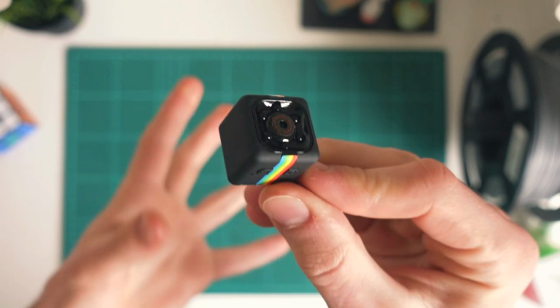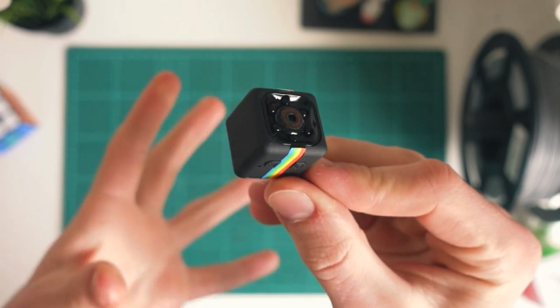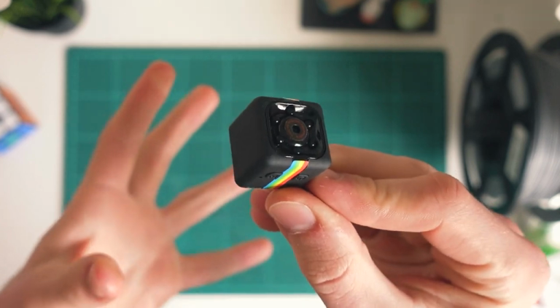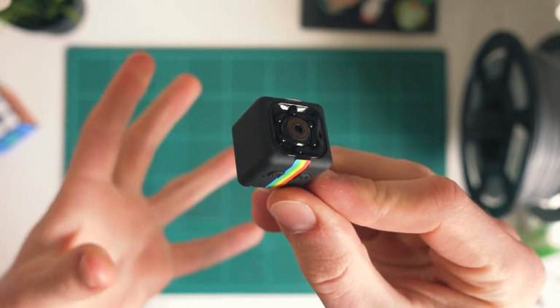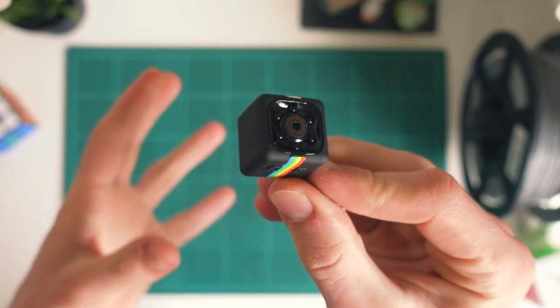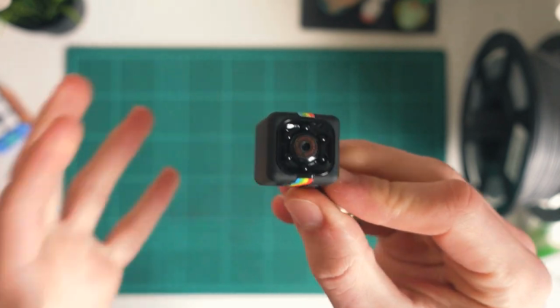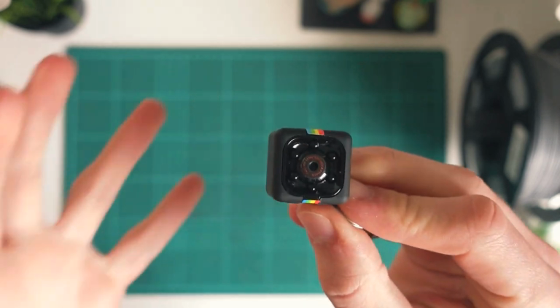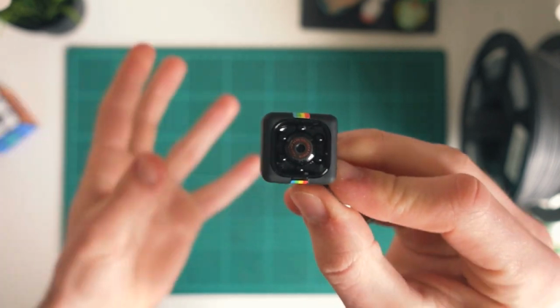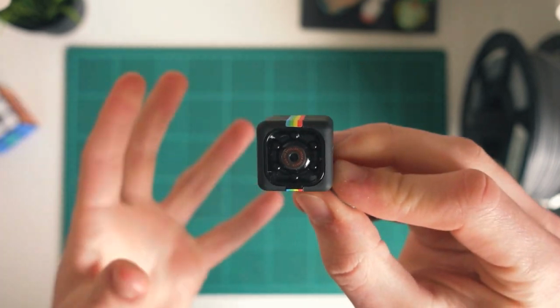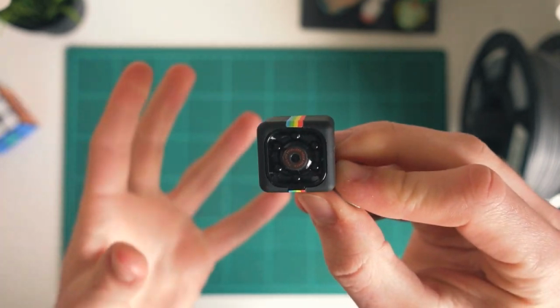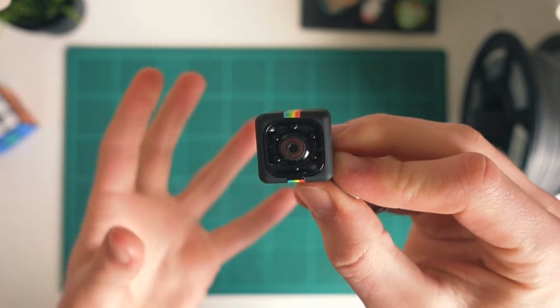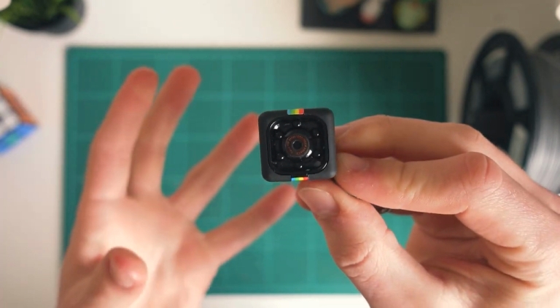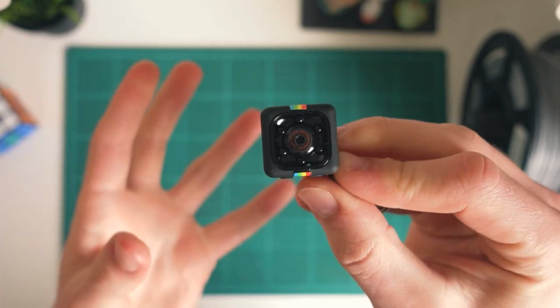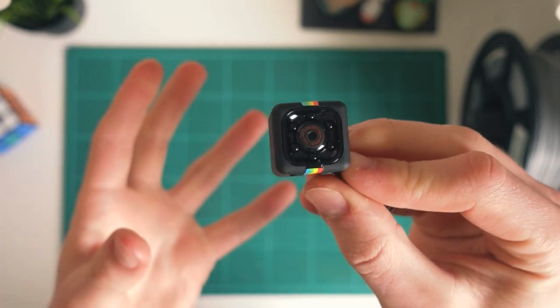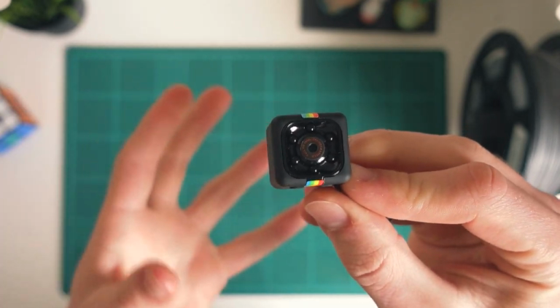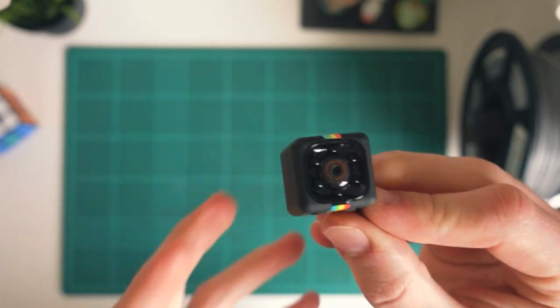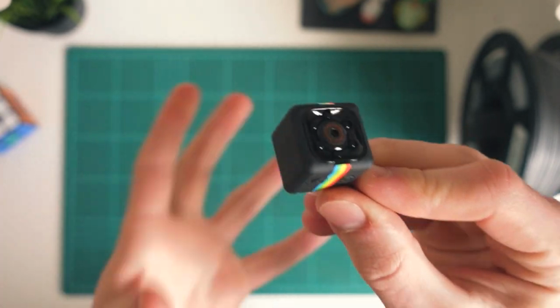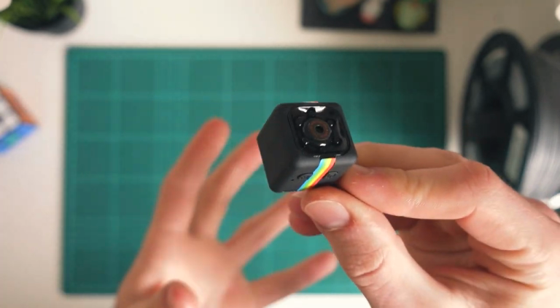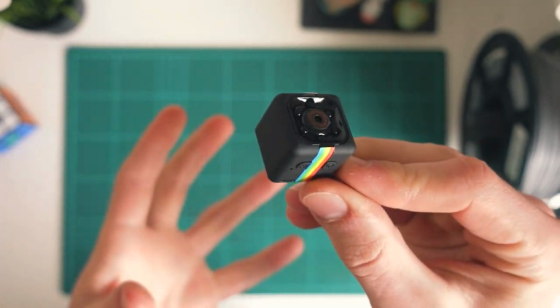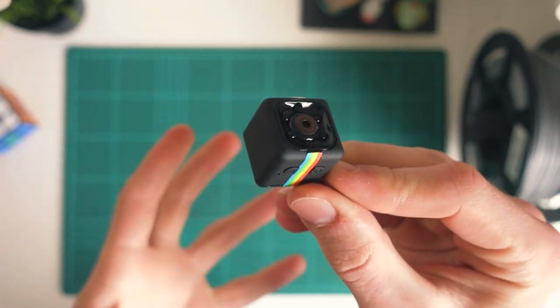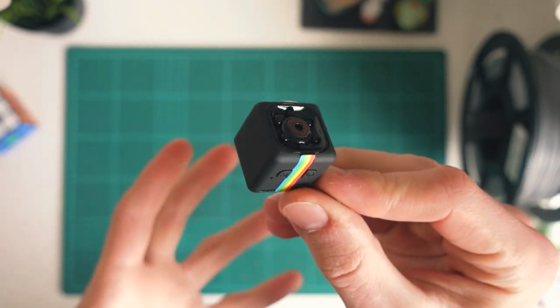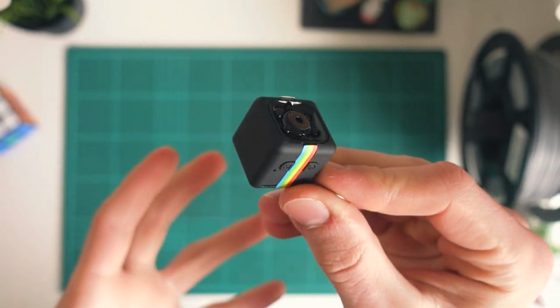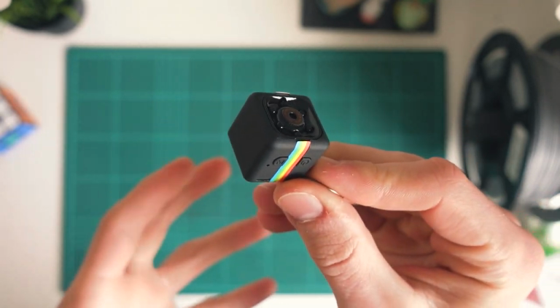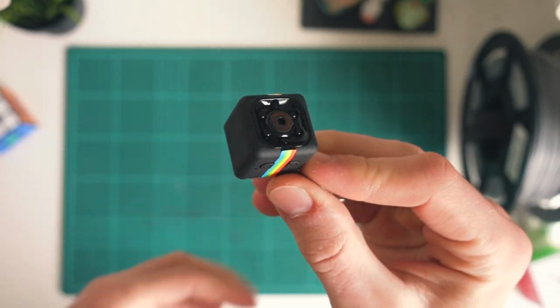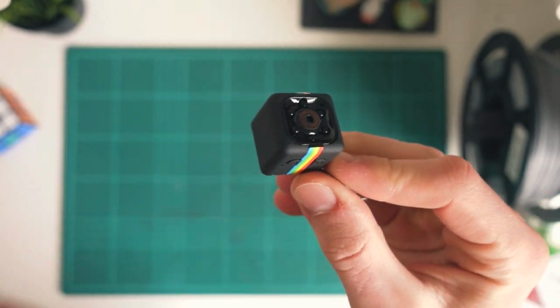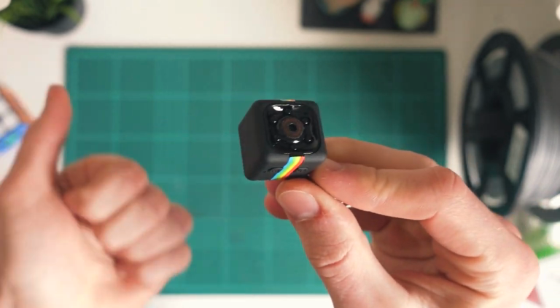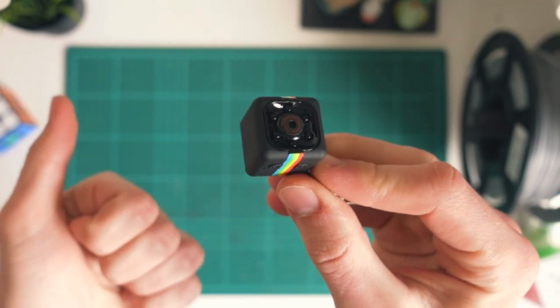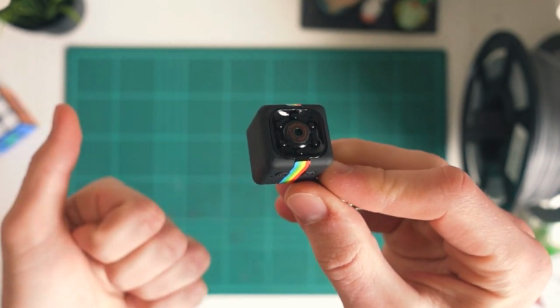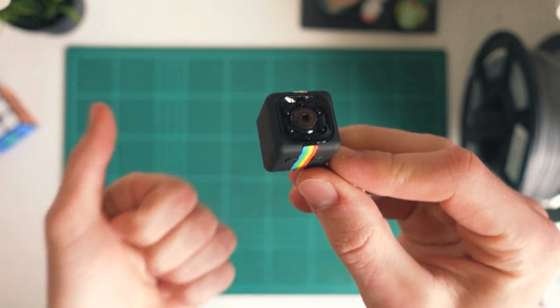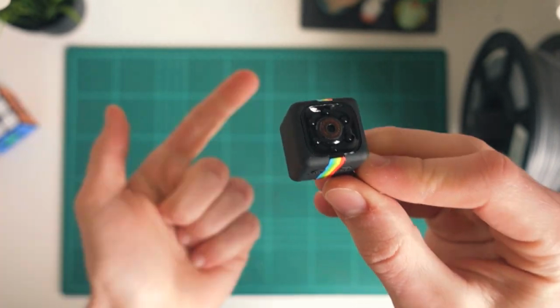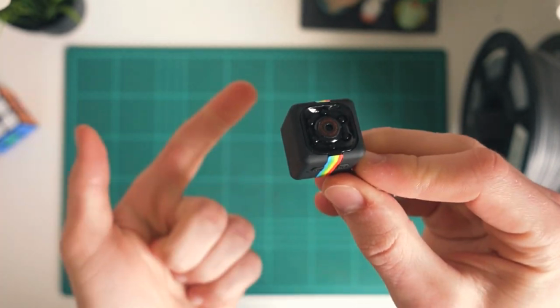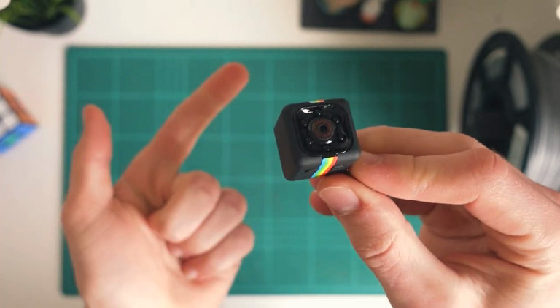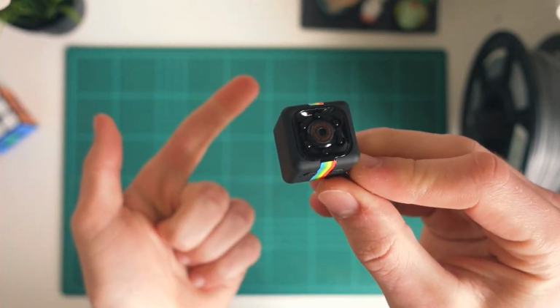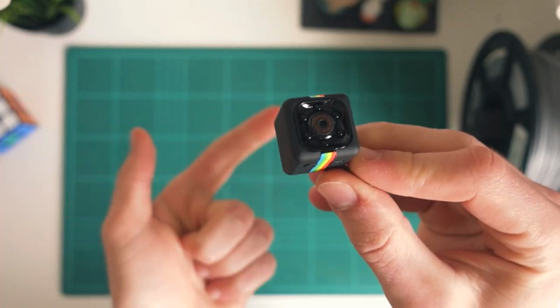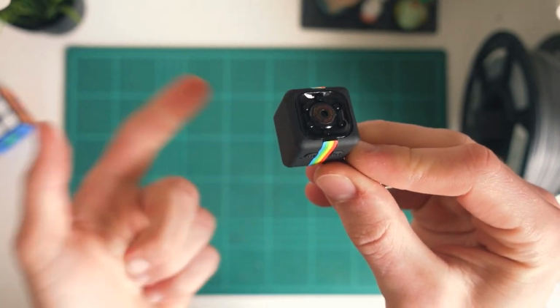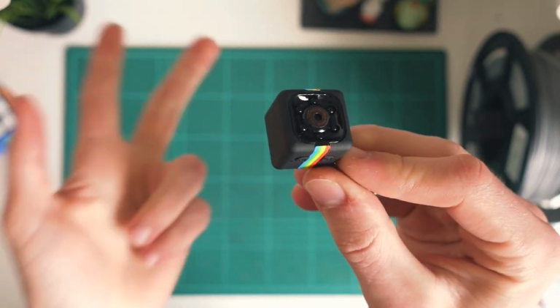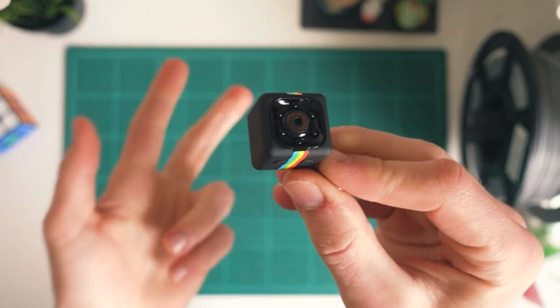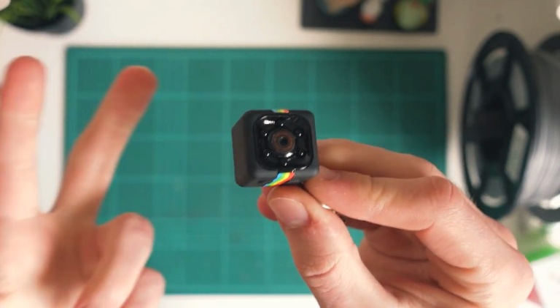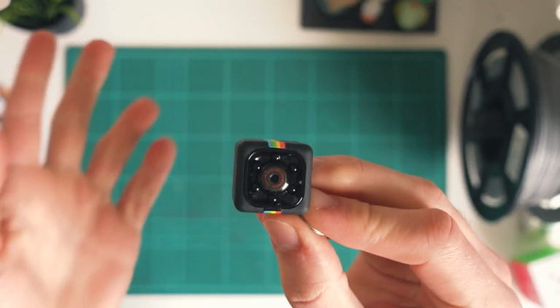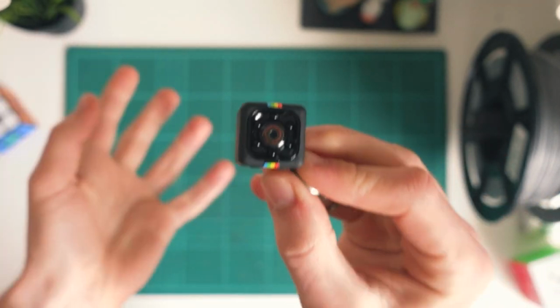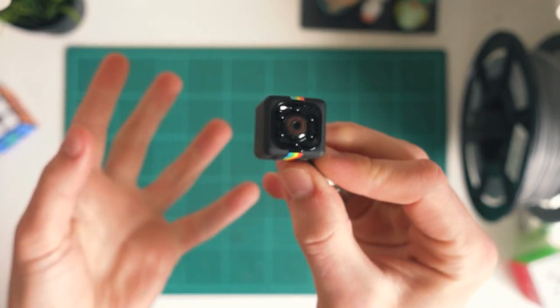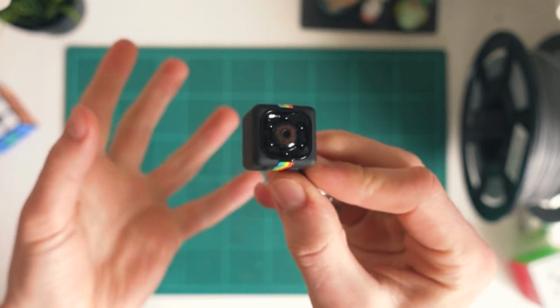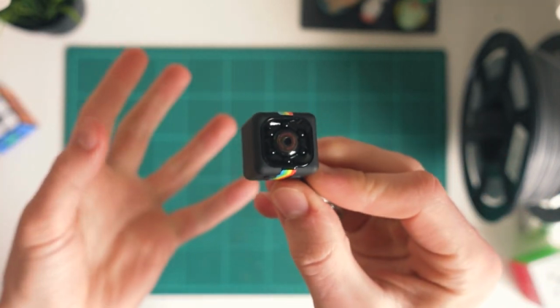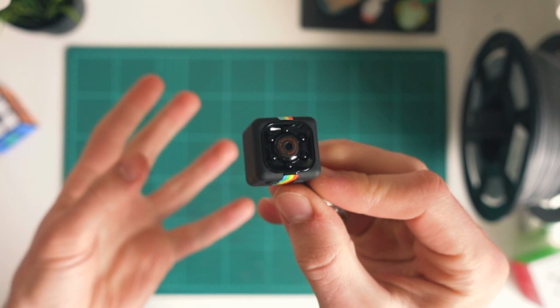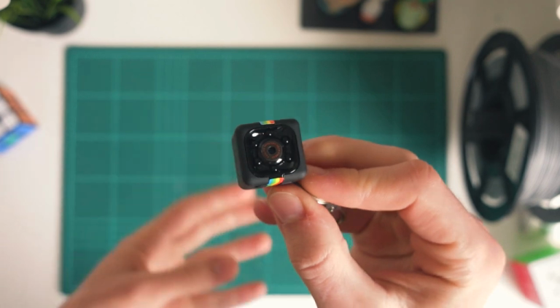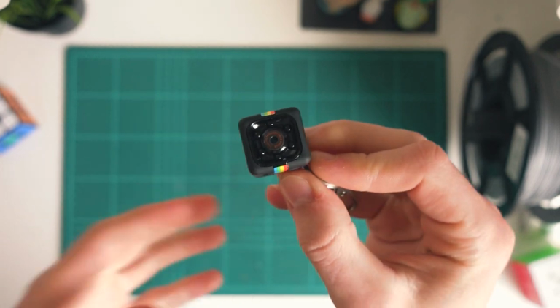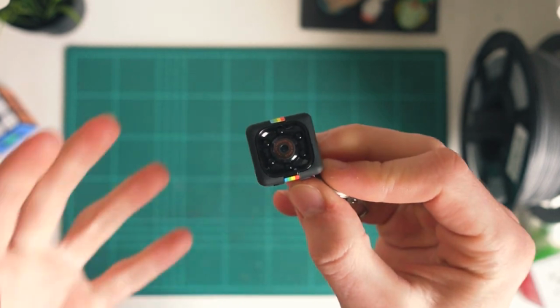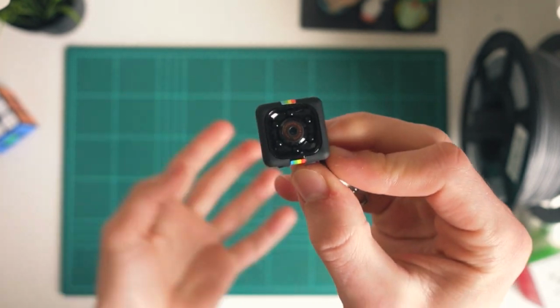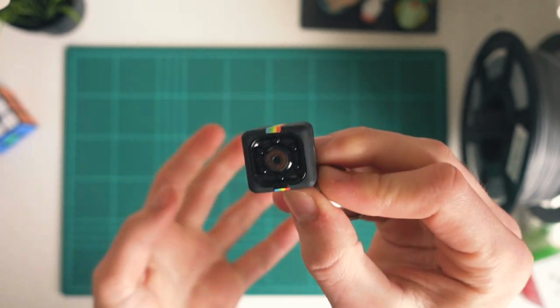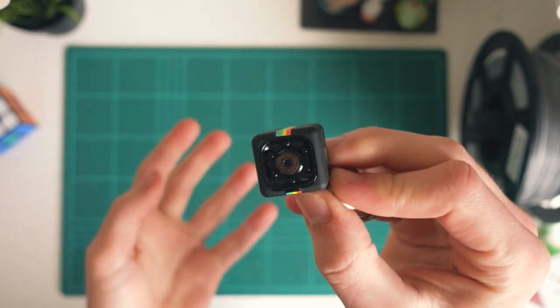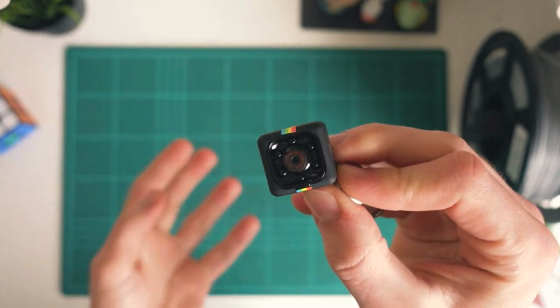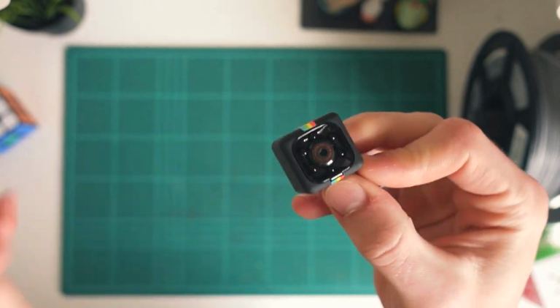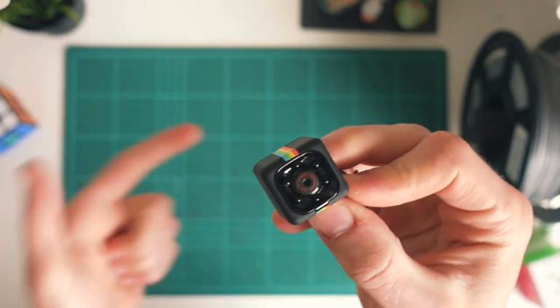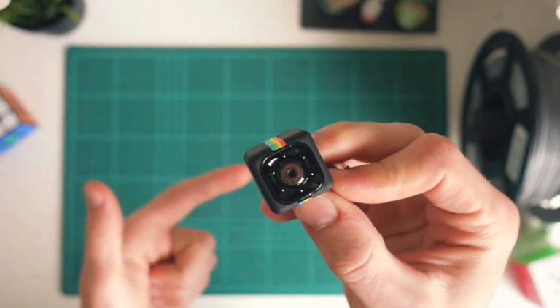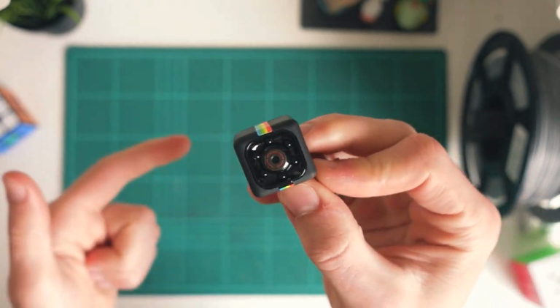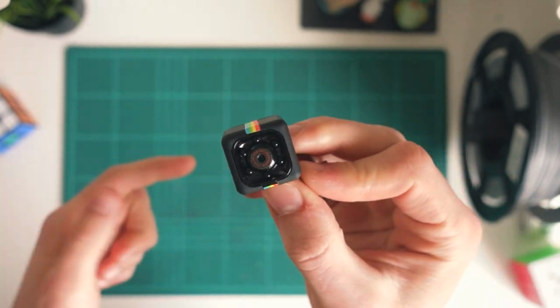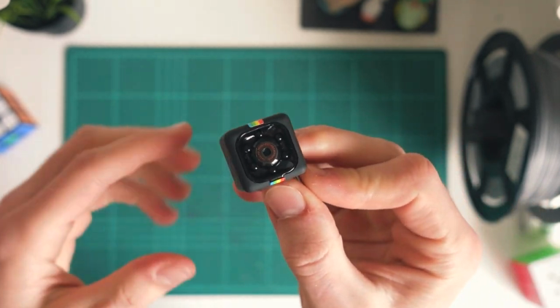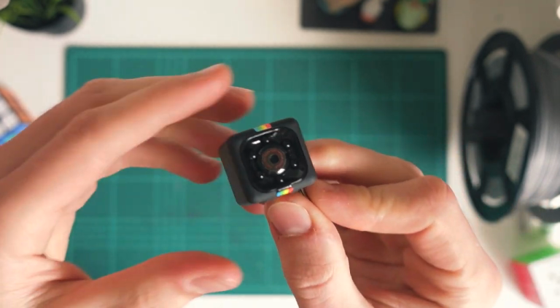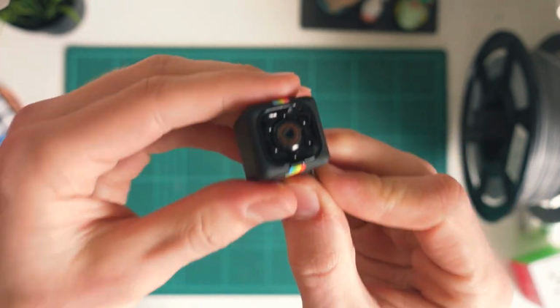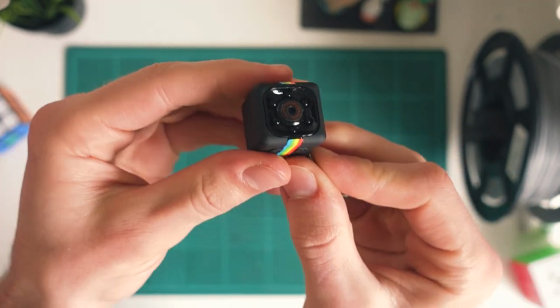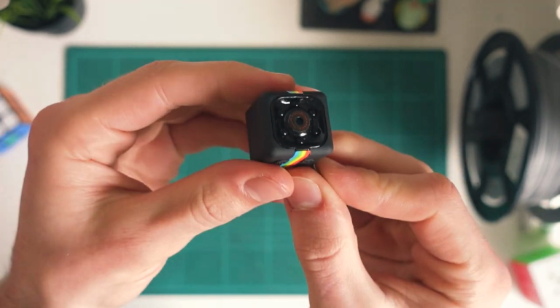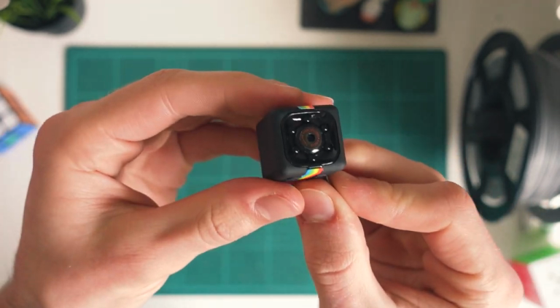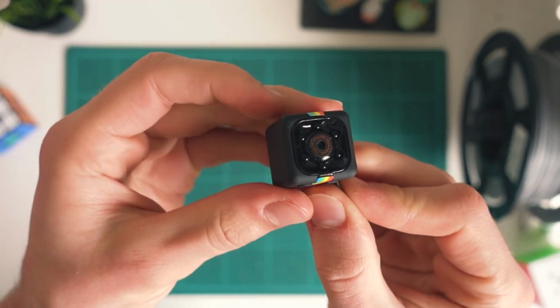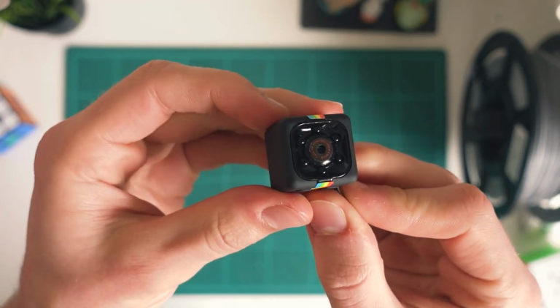Motion detection on the SQ11 mini DV camera — what is it? Is it any good? And how do you set it up? Let's just jump straight into it and find out.